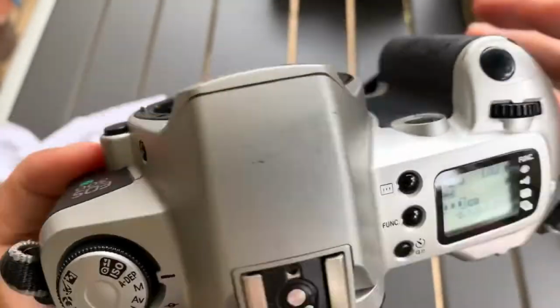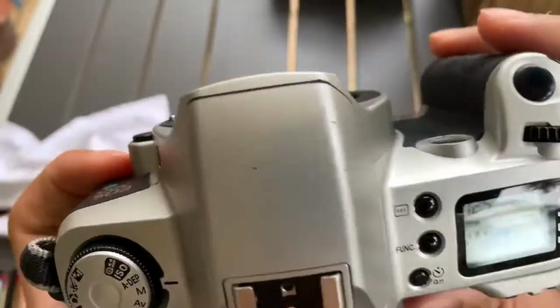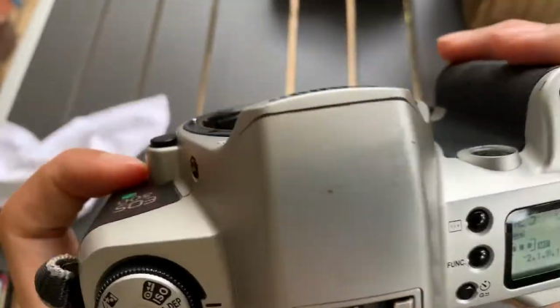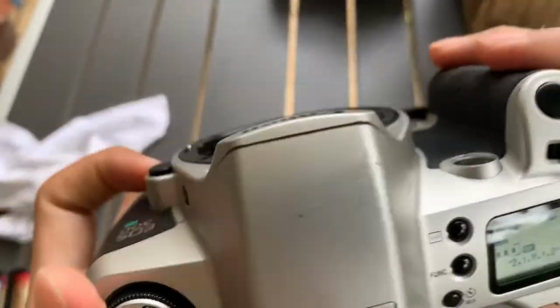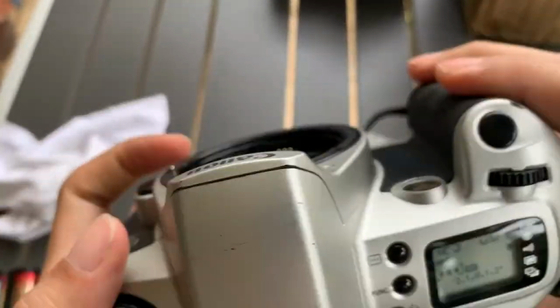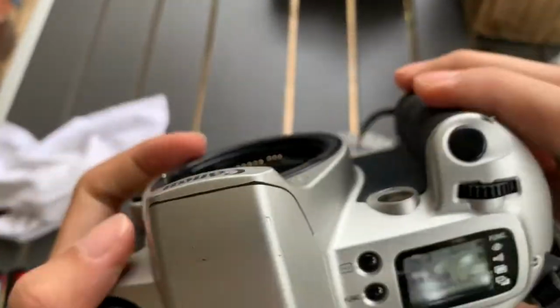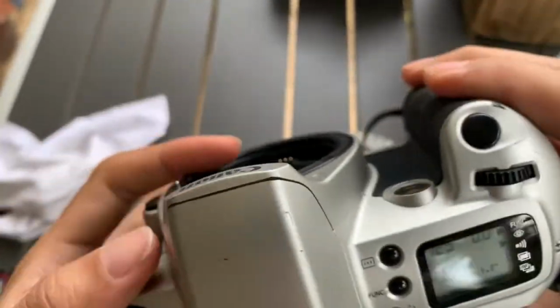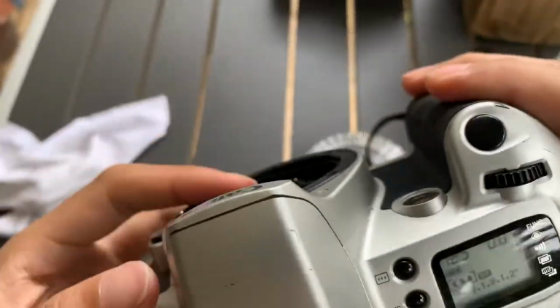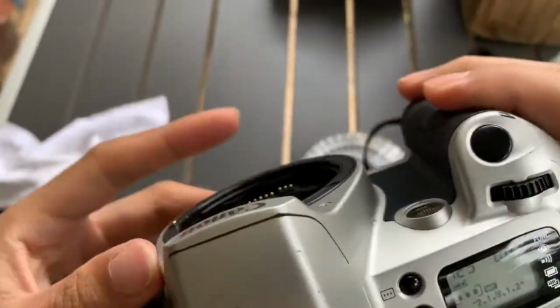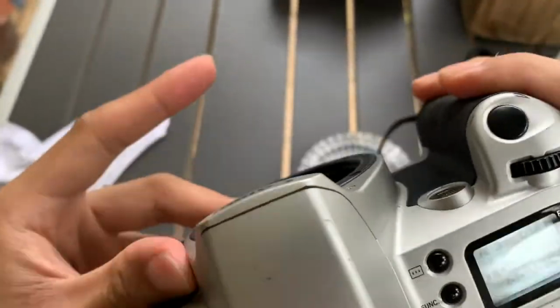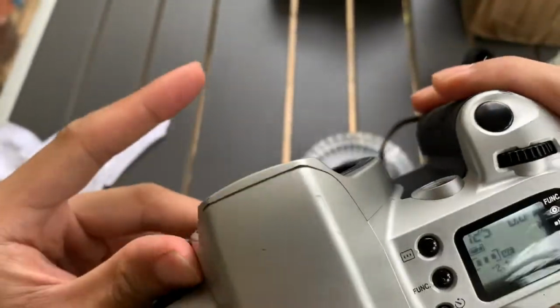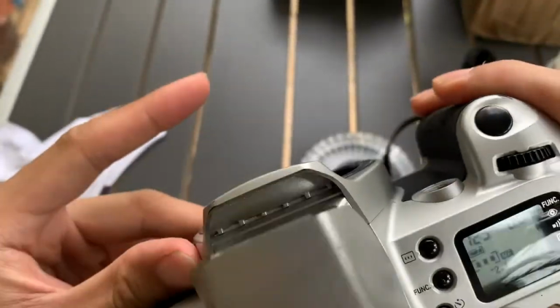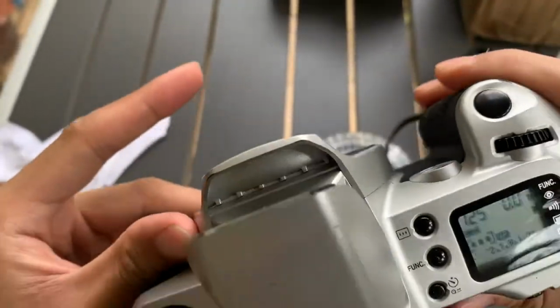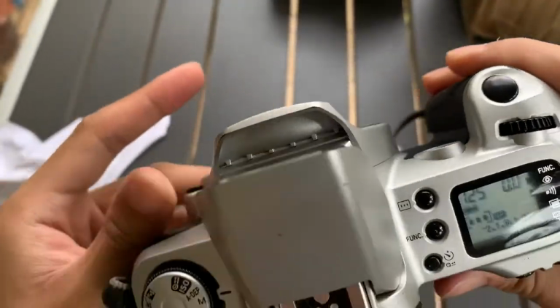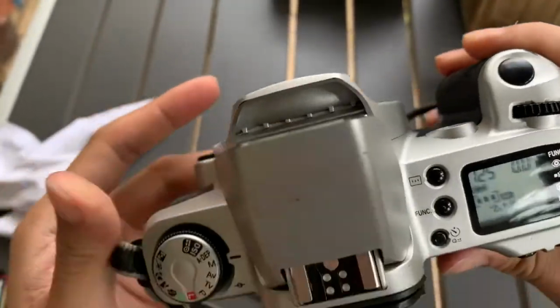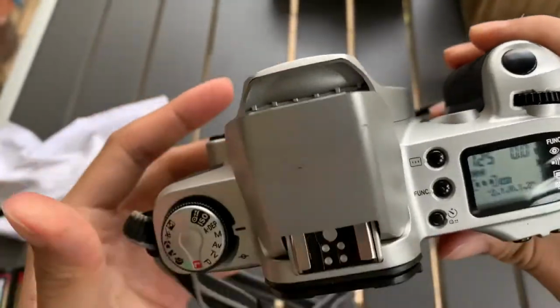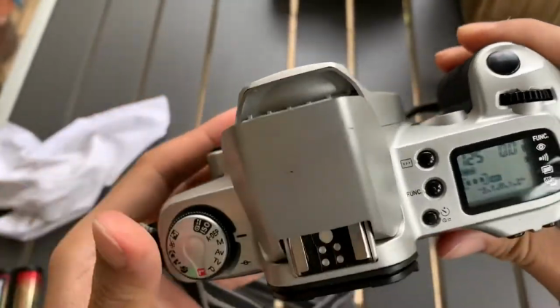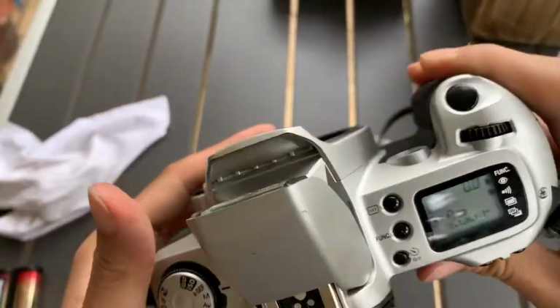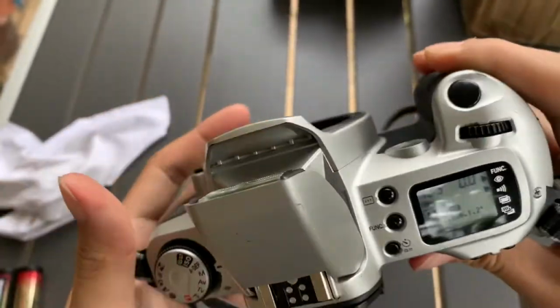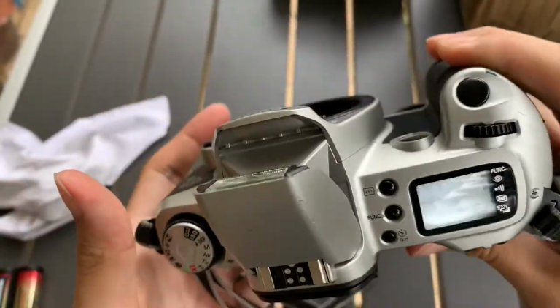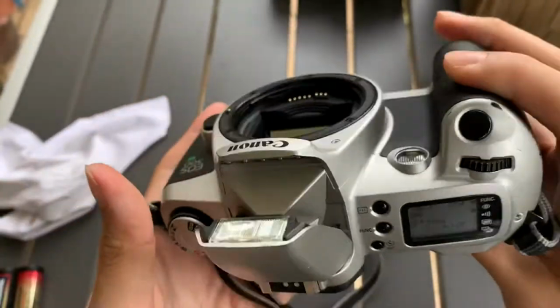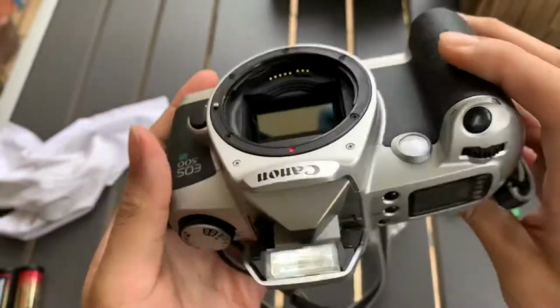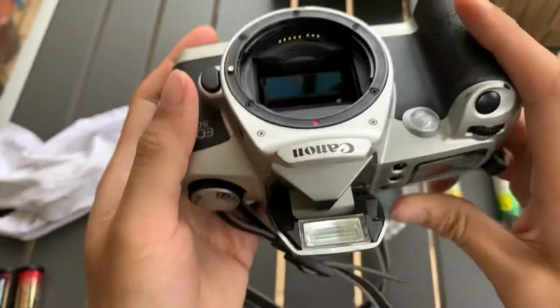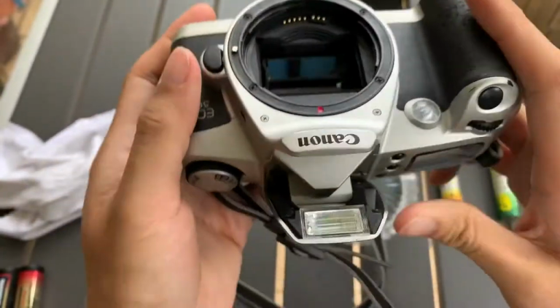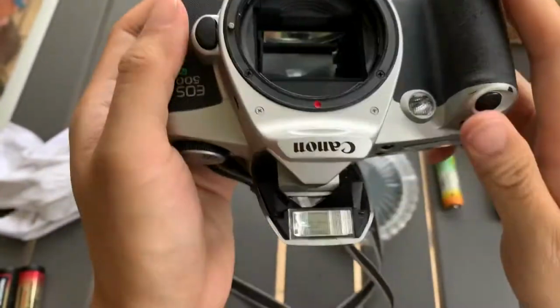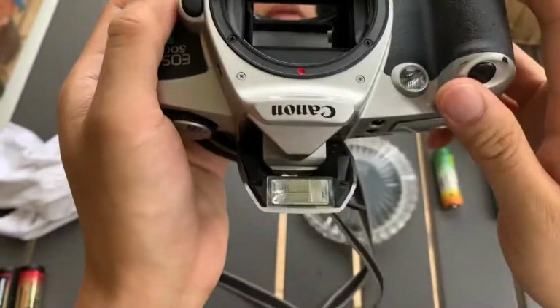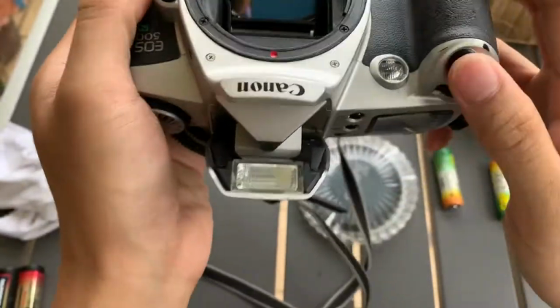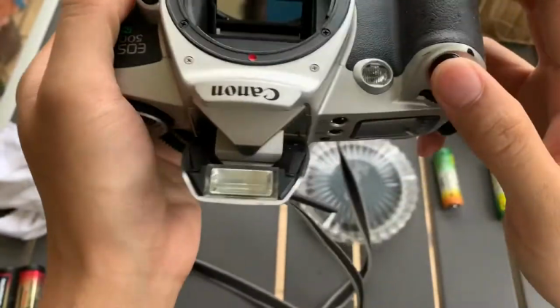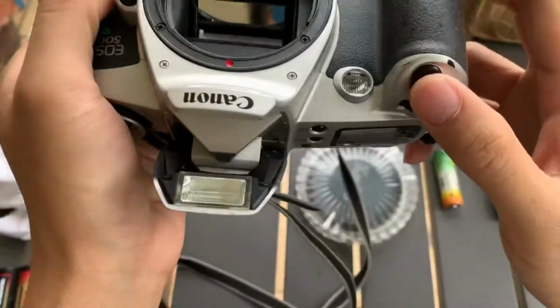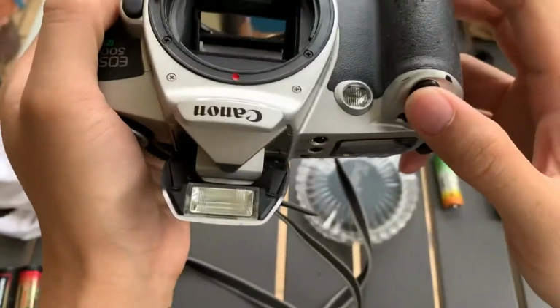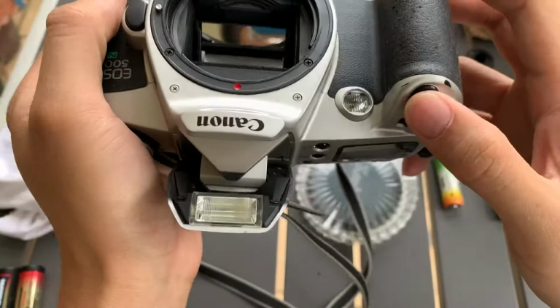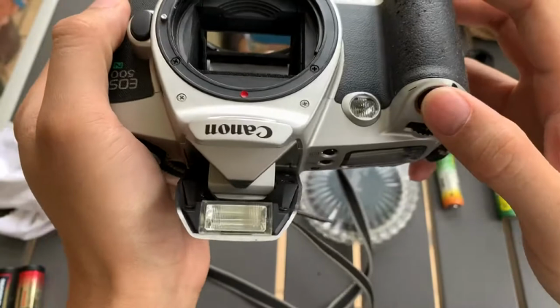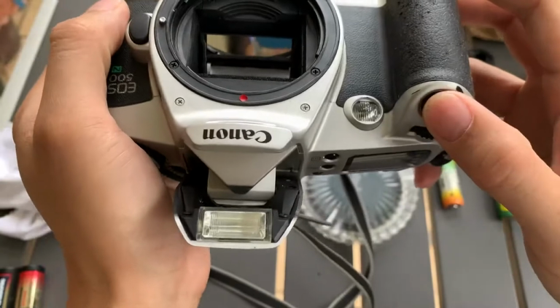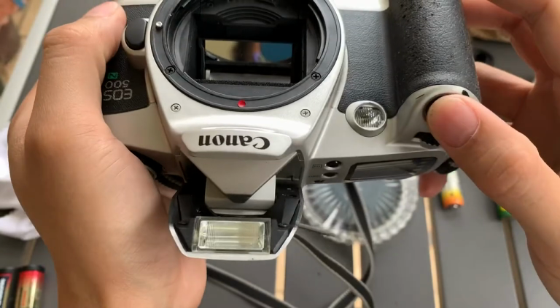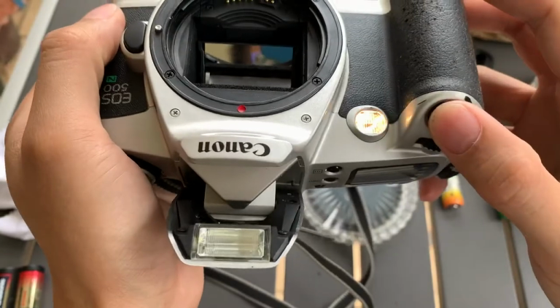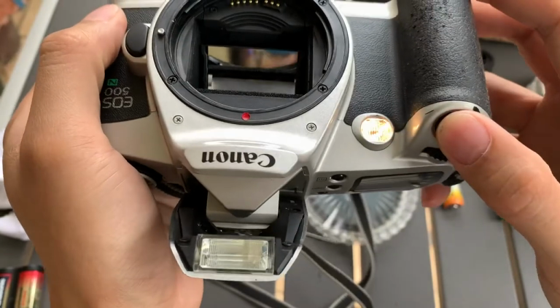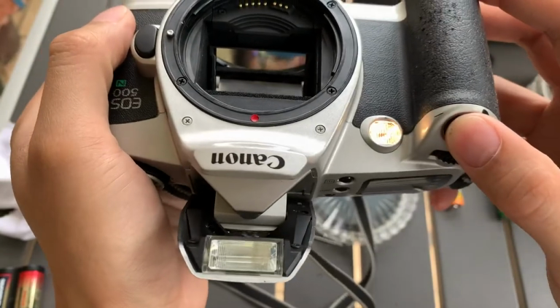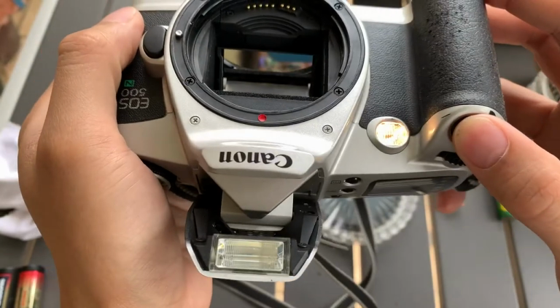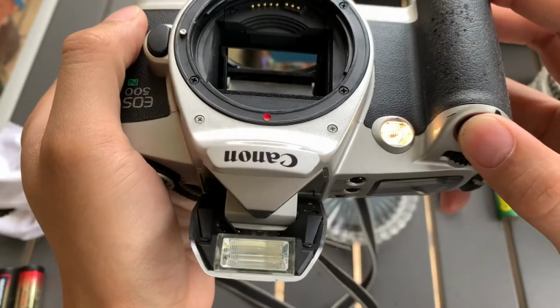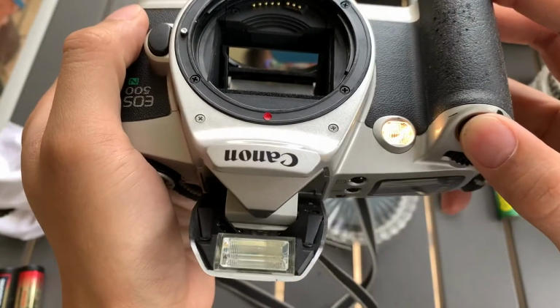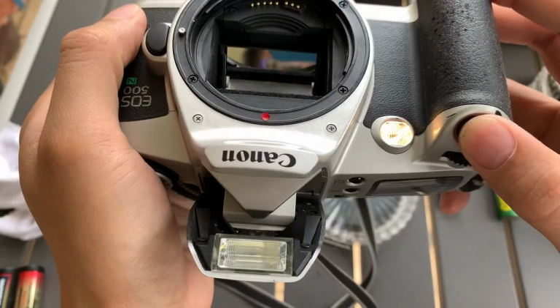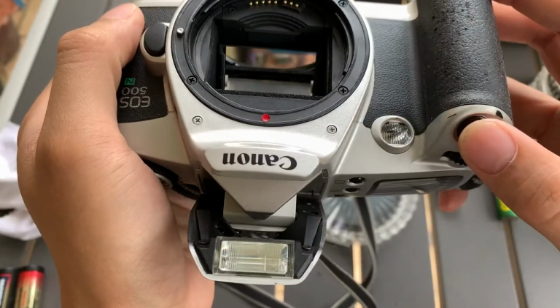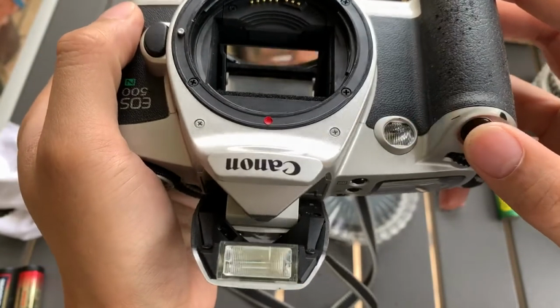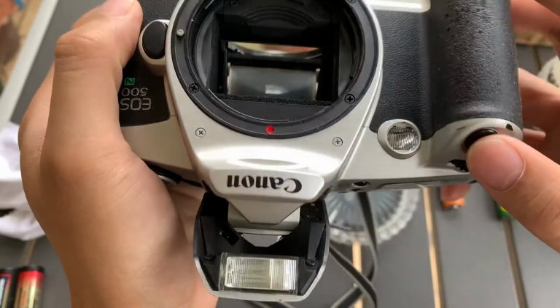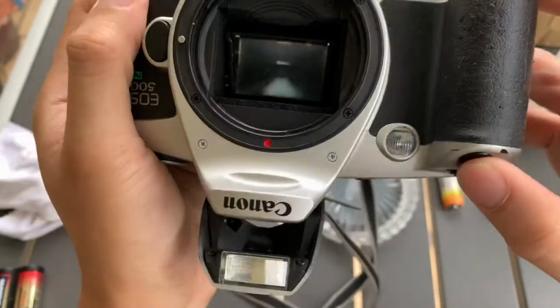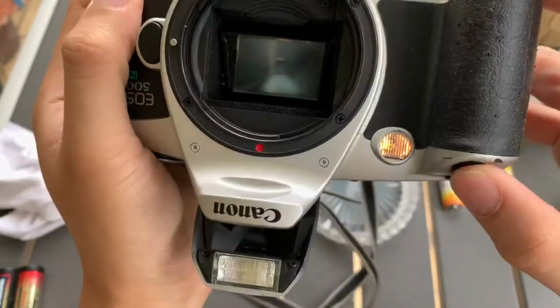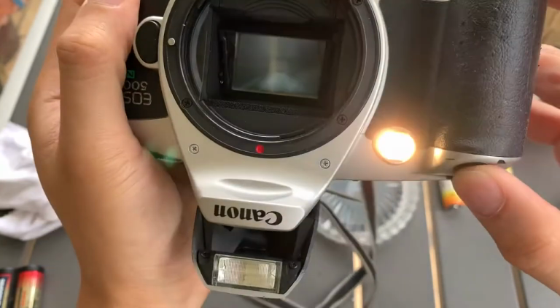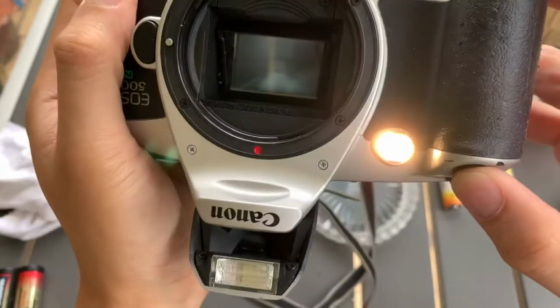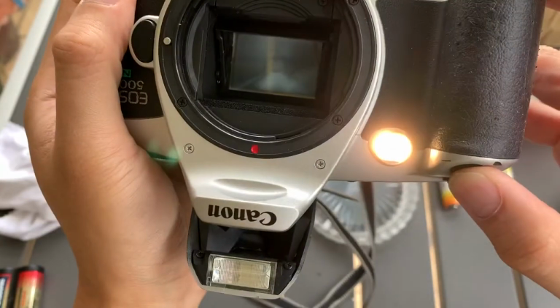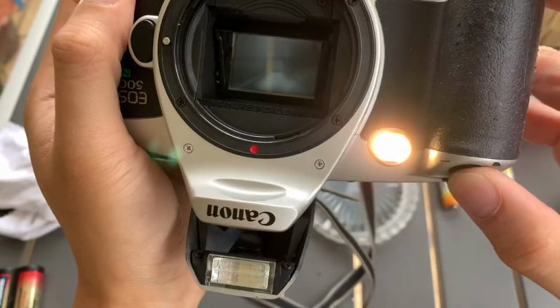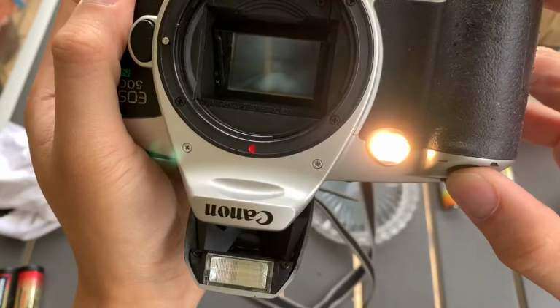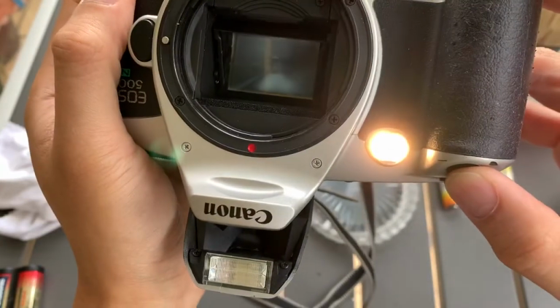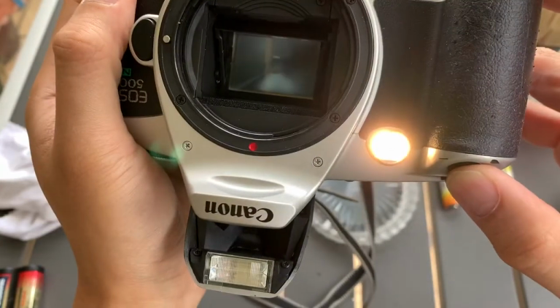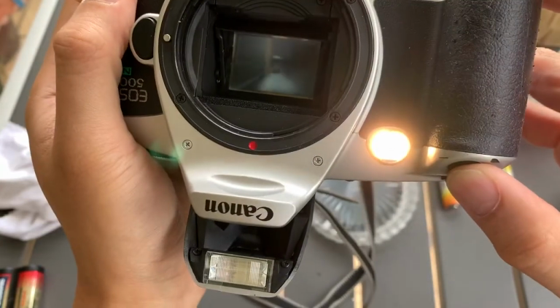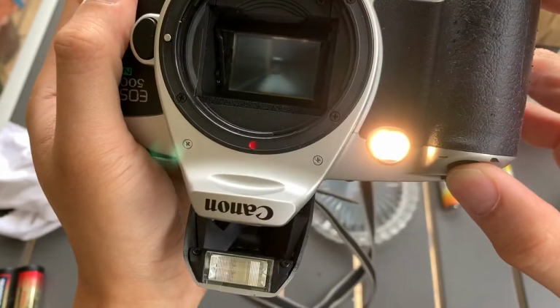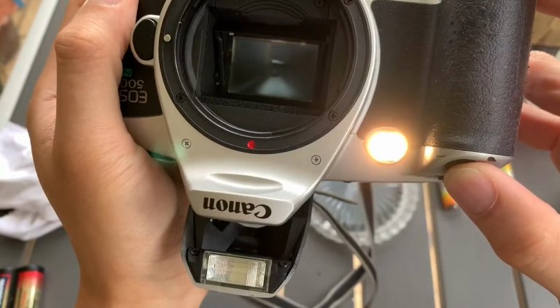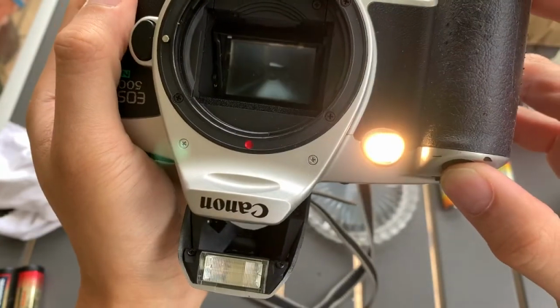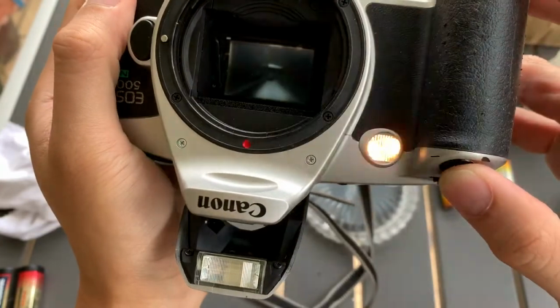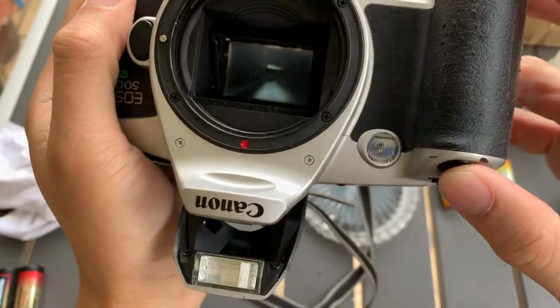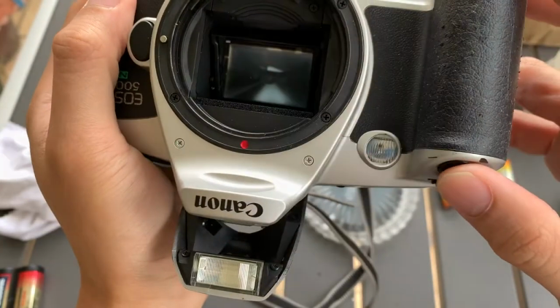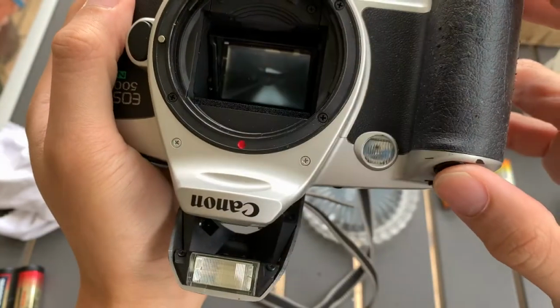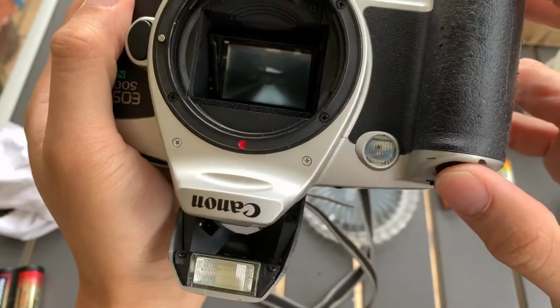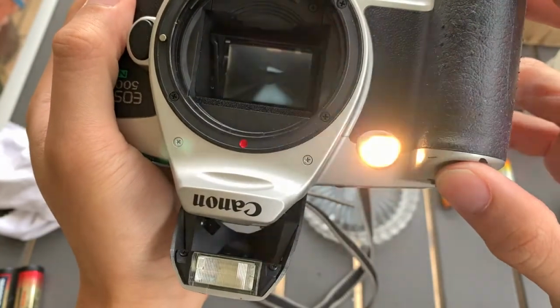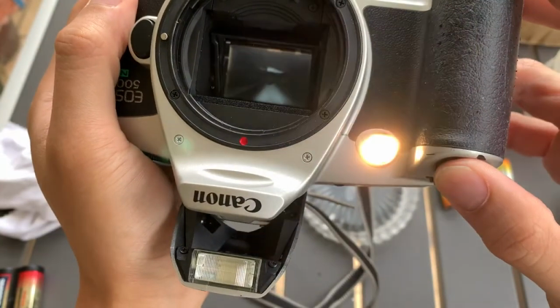Let's see — flash mode. Oh, there's a light. Interesting.